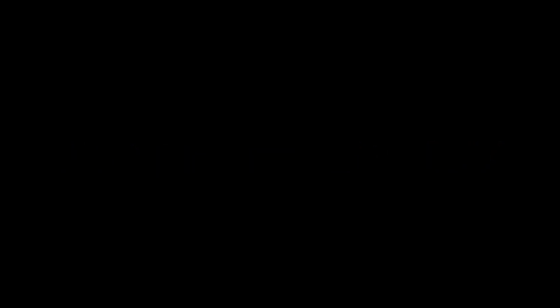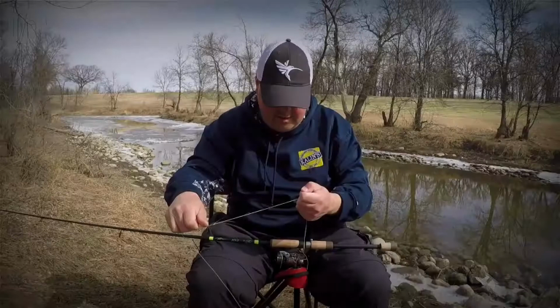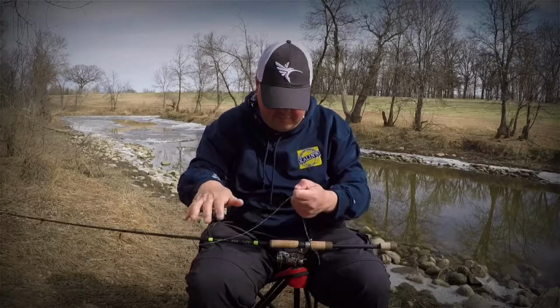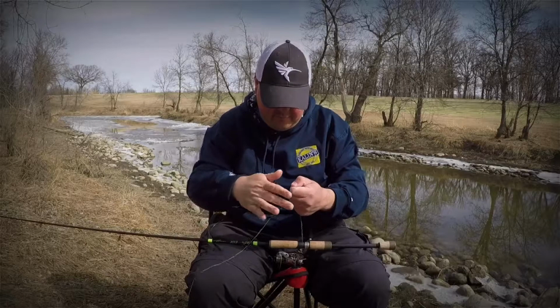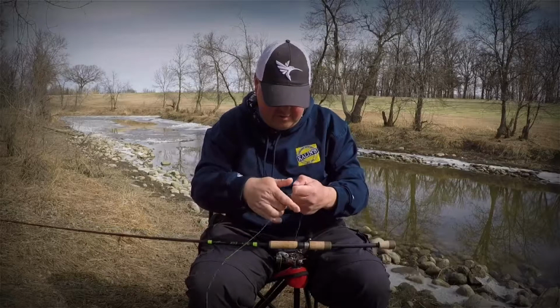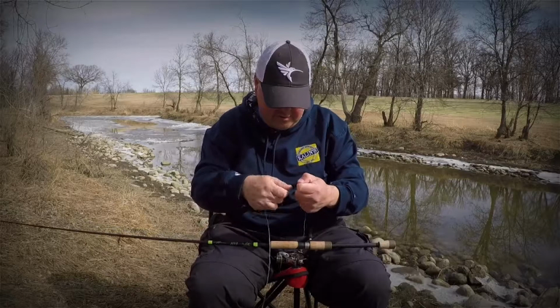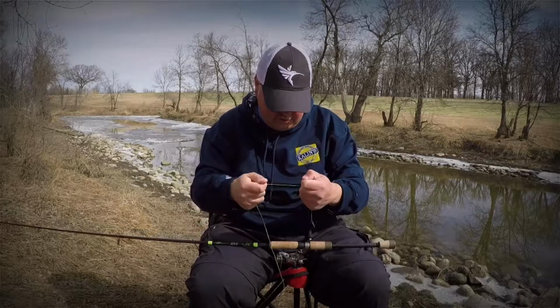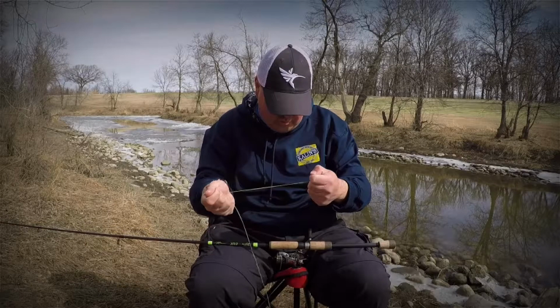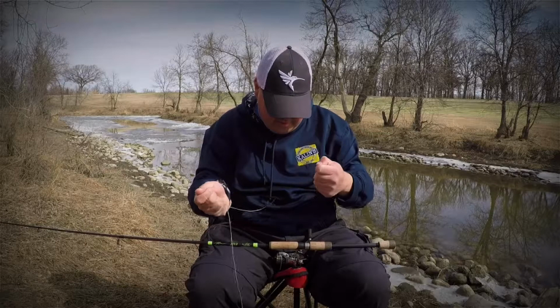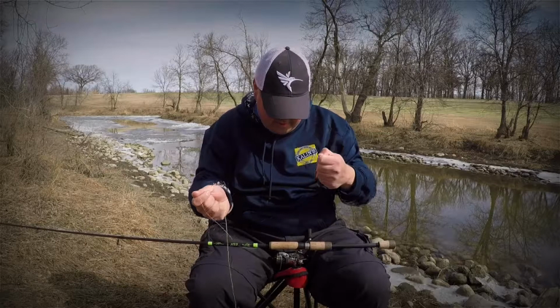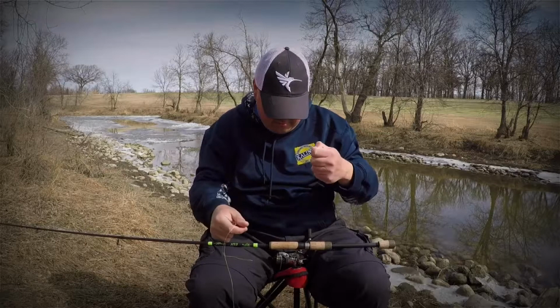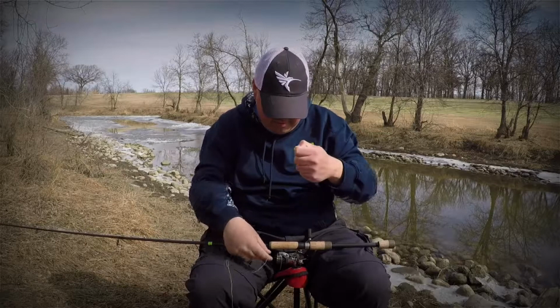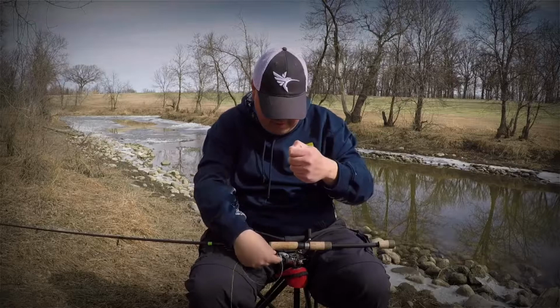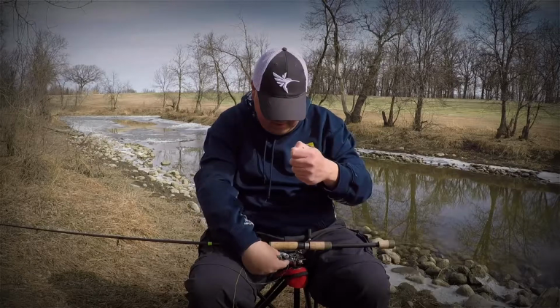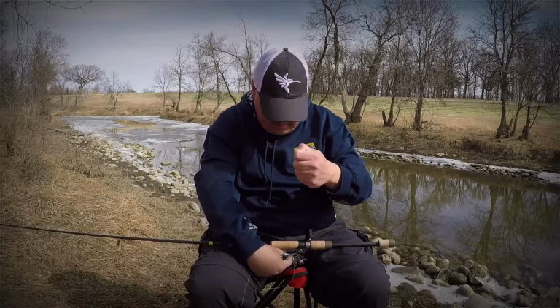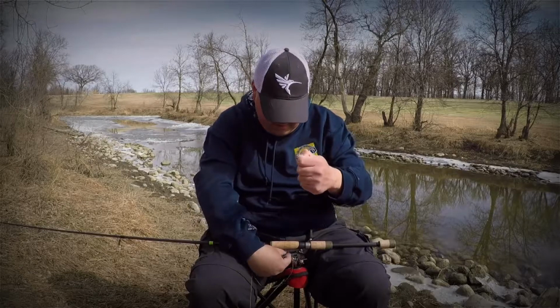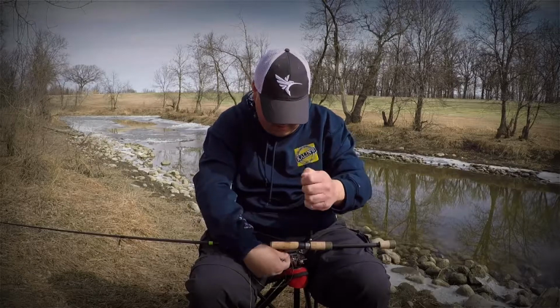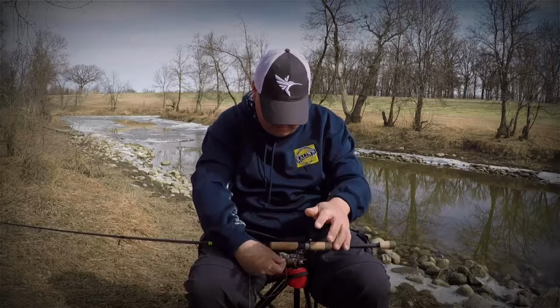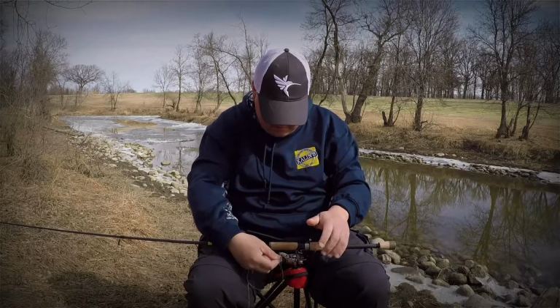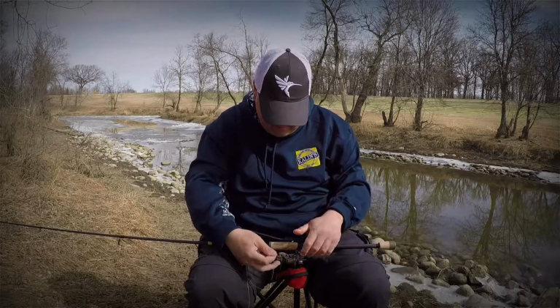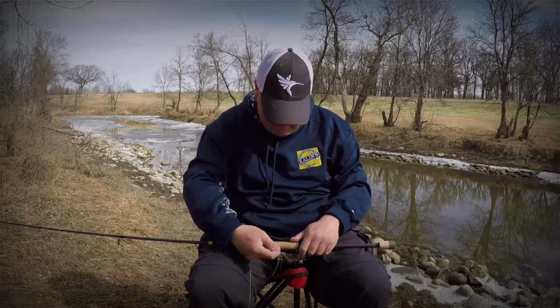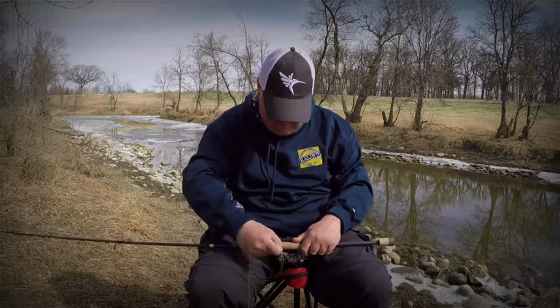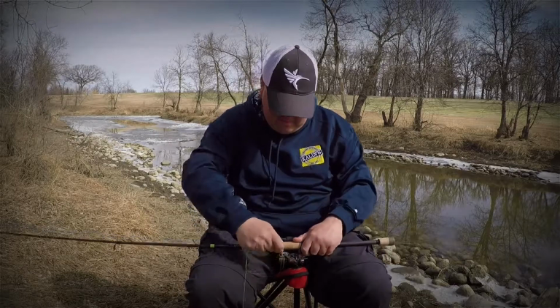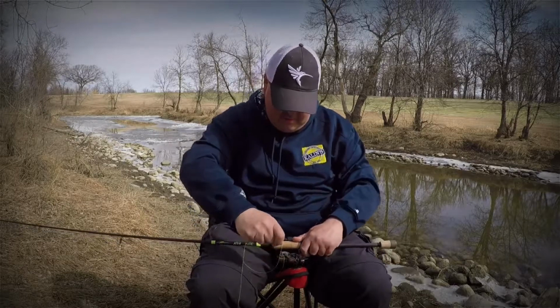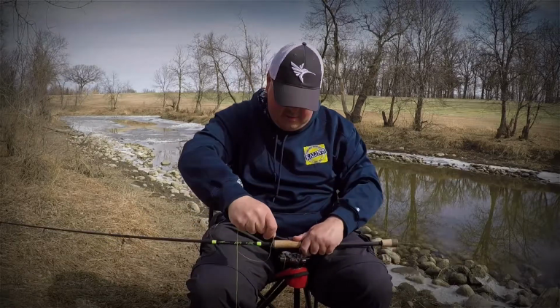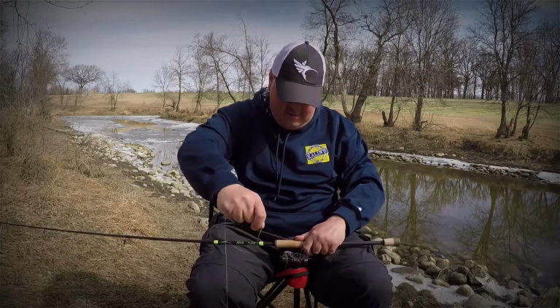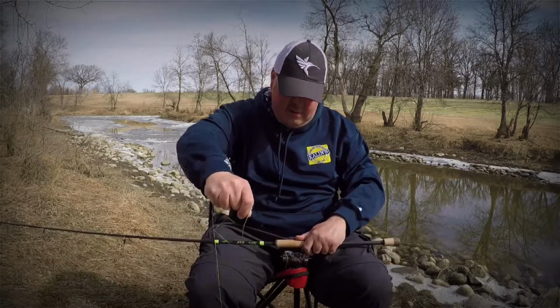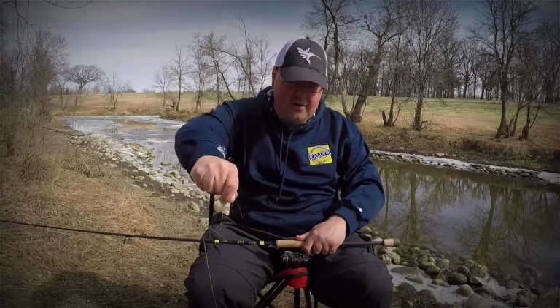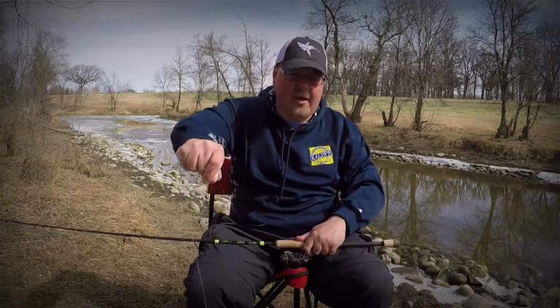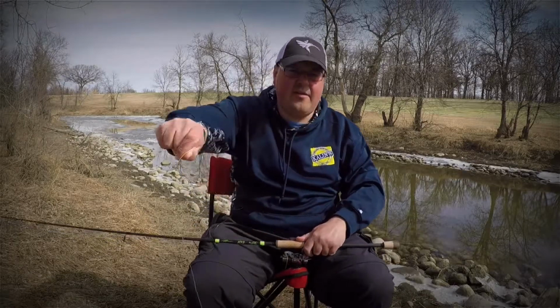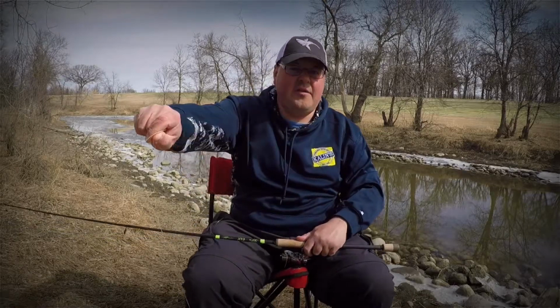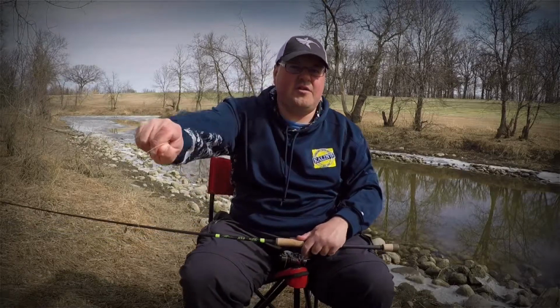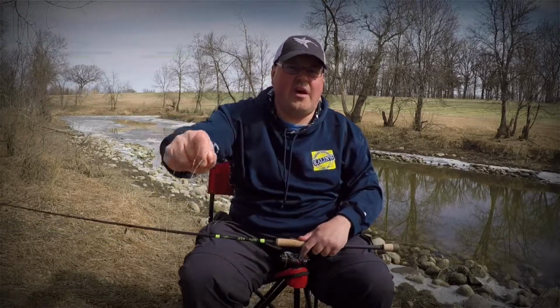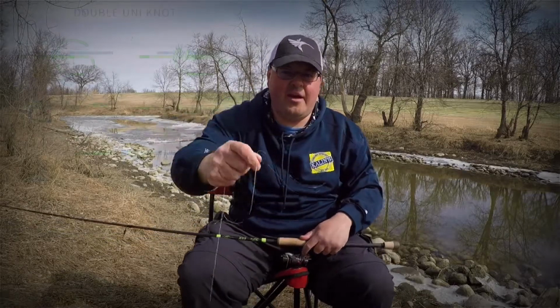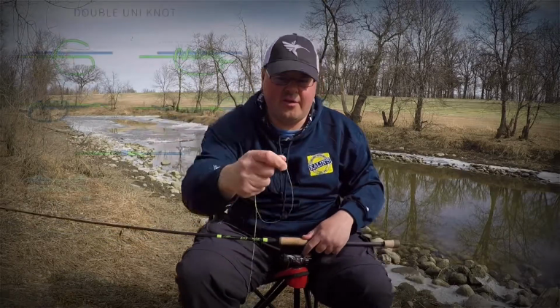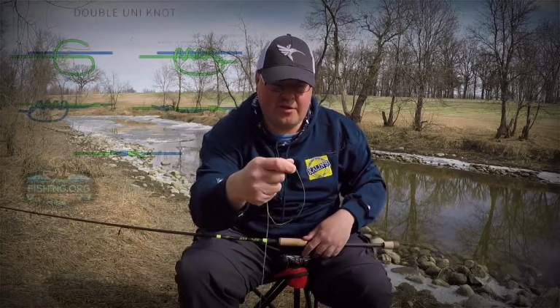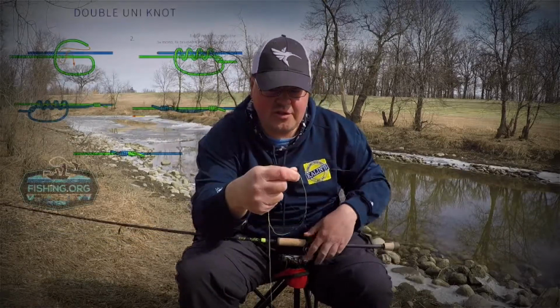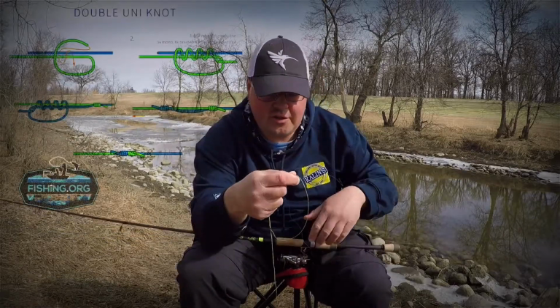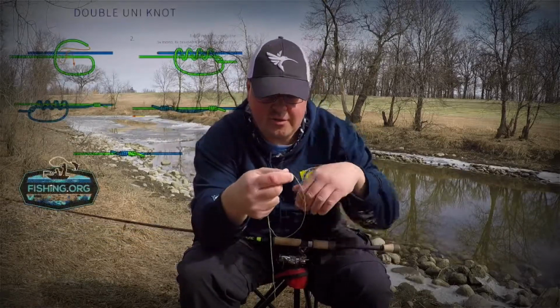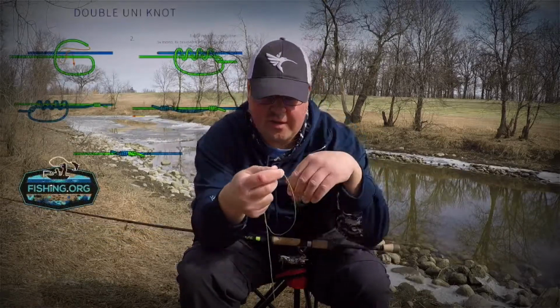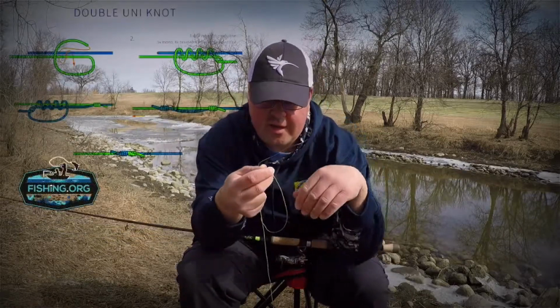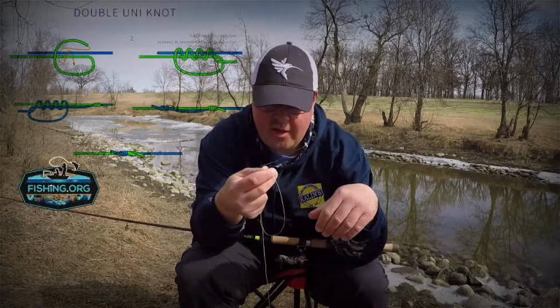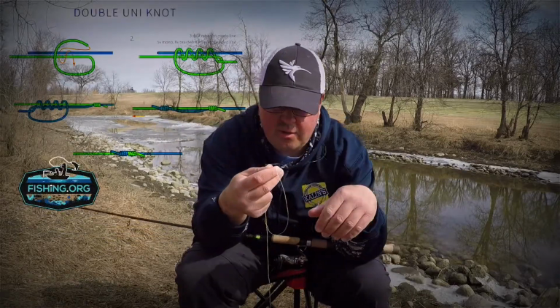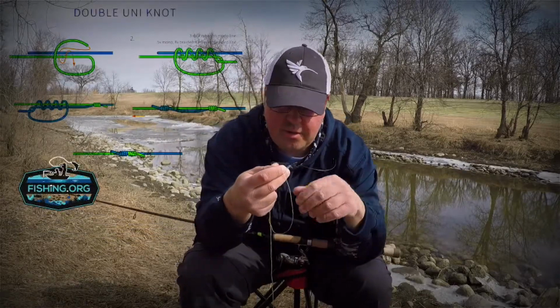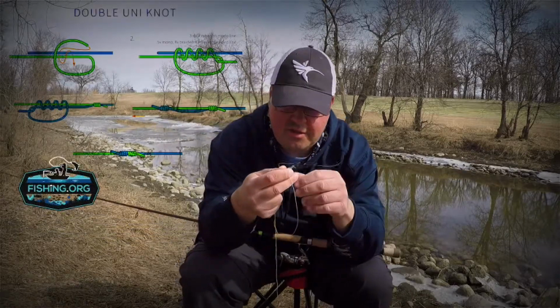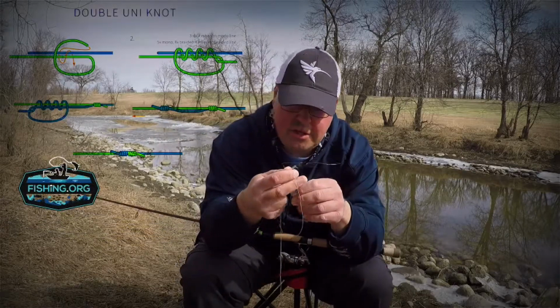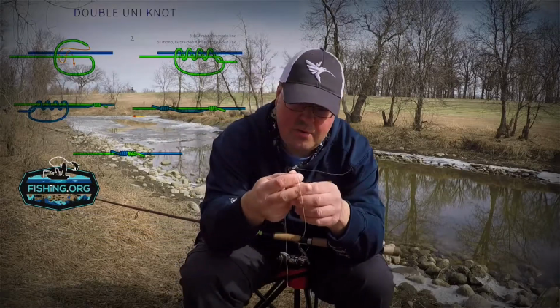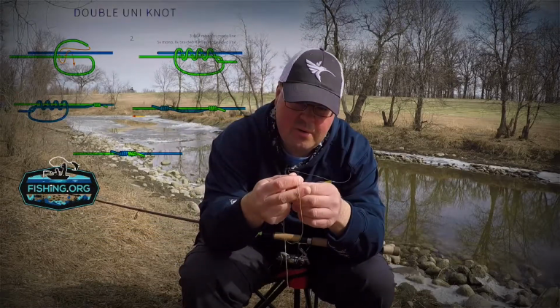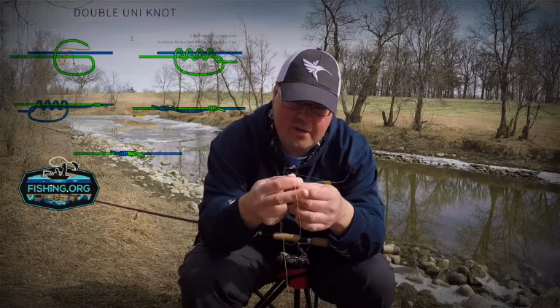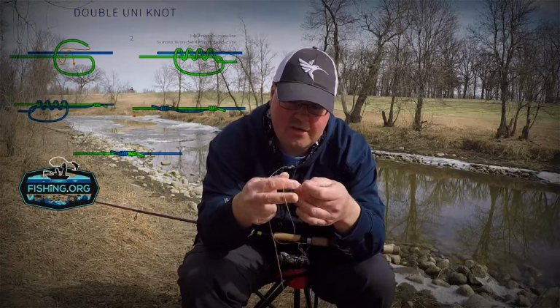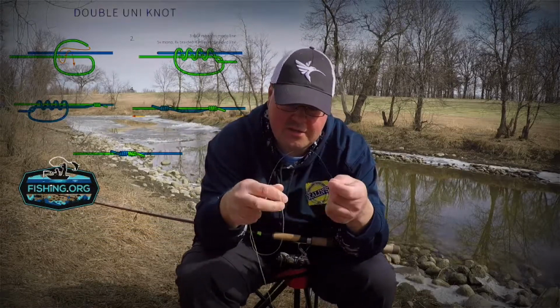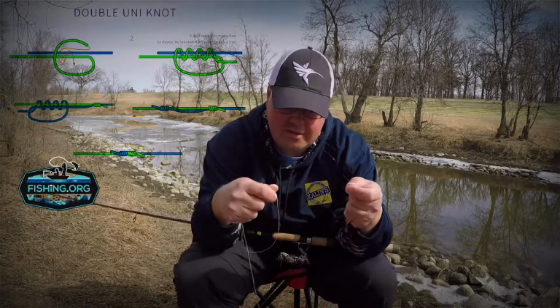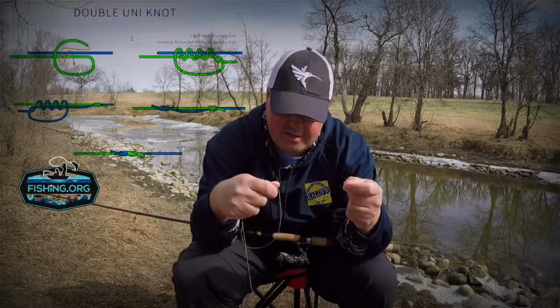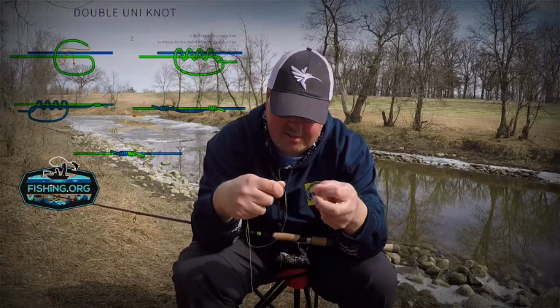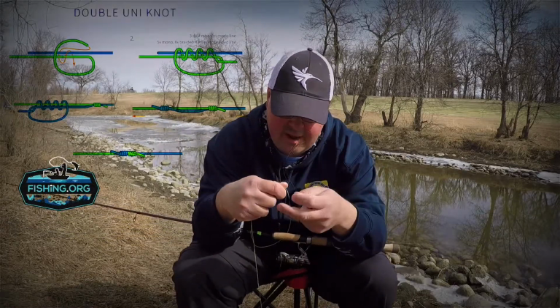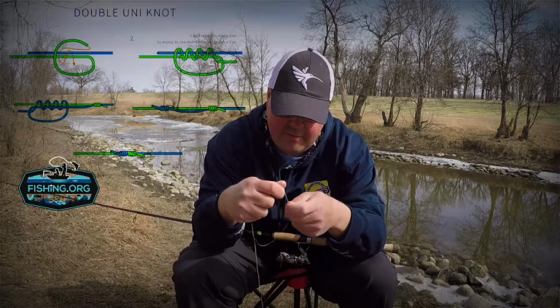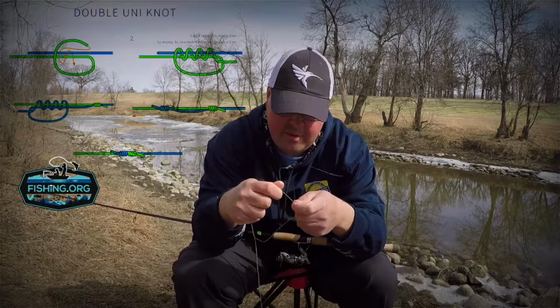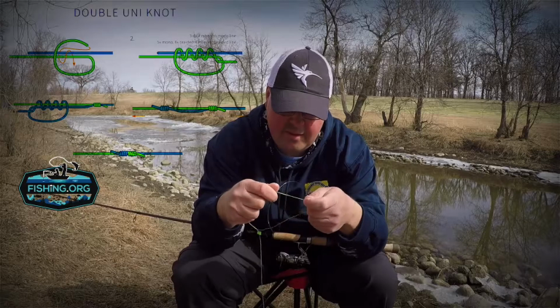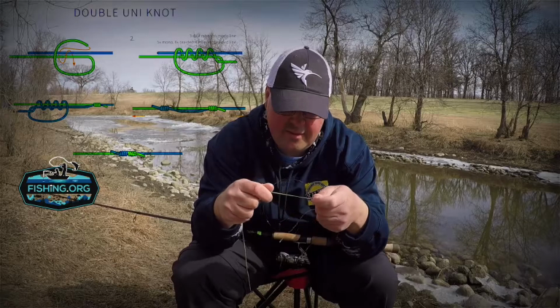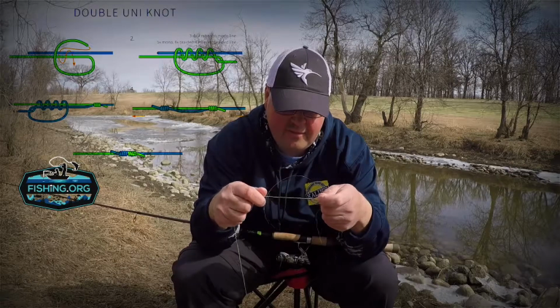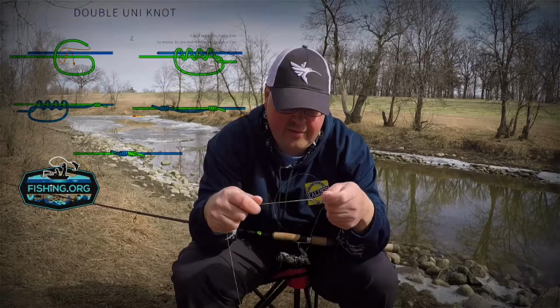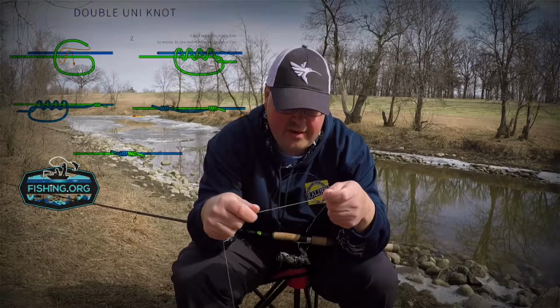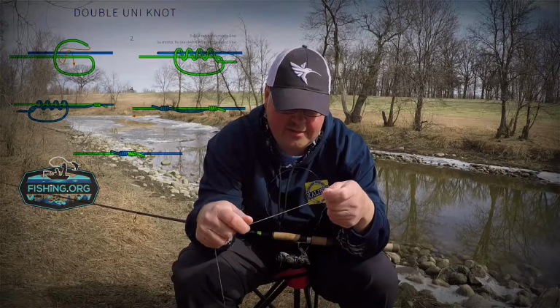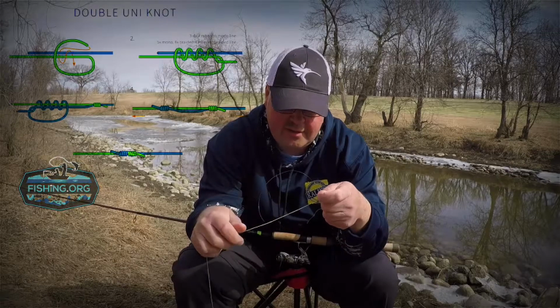For joining your backing, you can use a uni-to-uni knot — it doesn't have to be anything fancy.